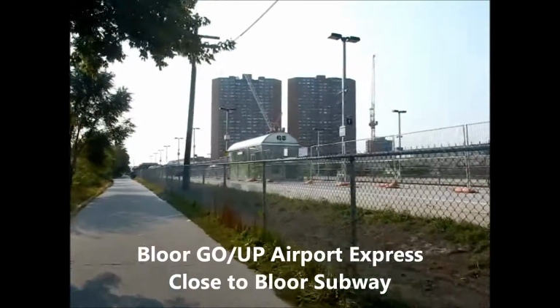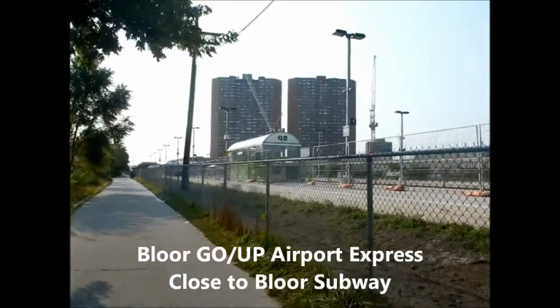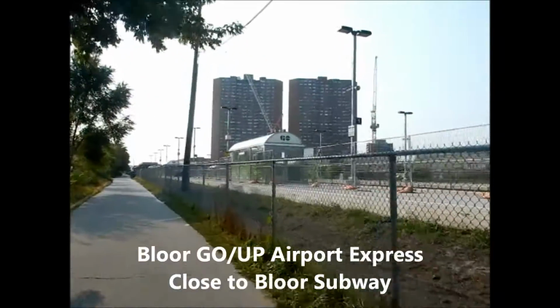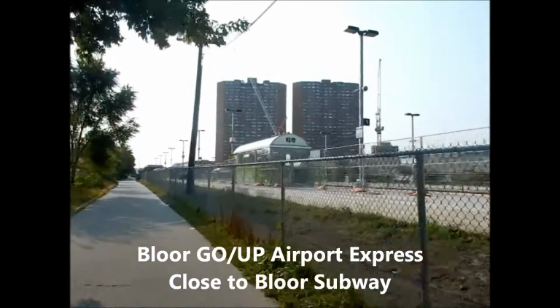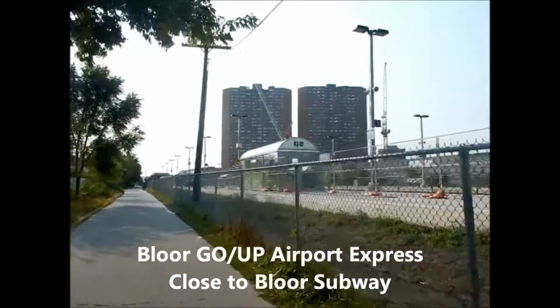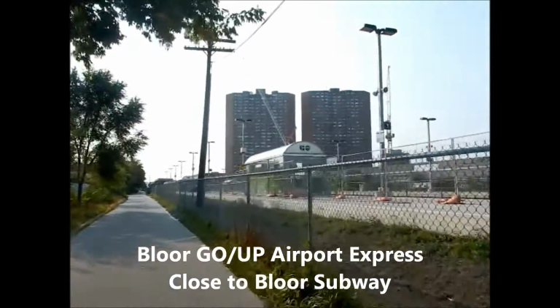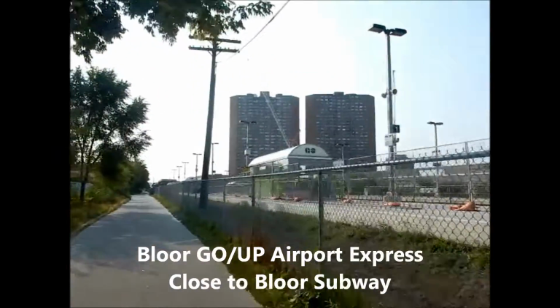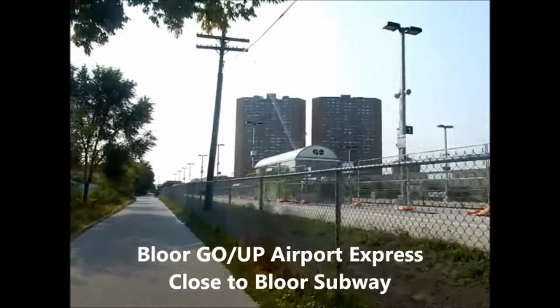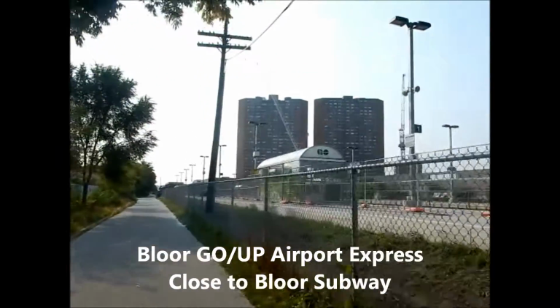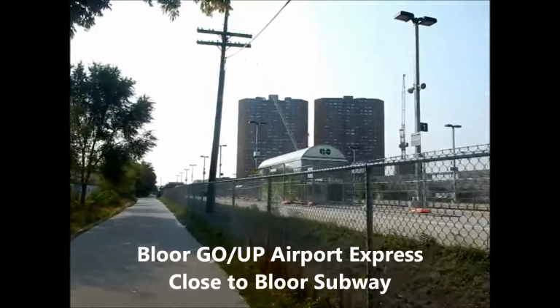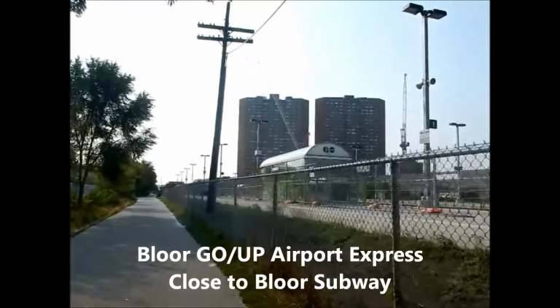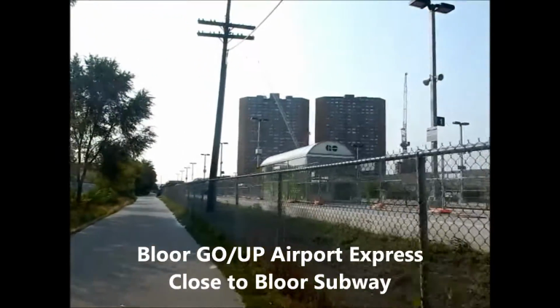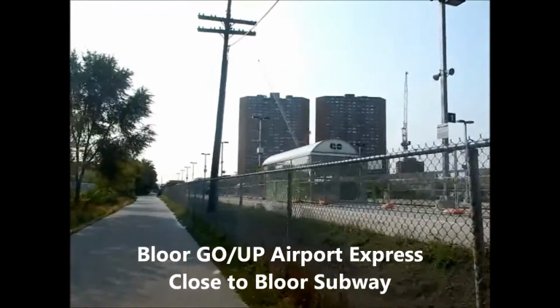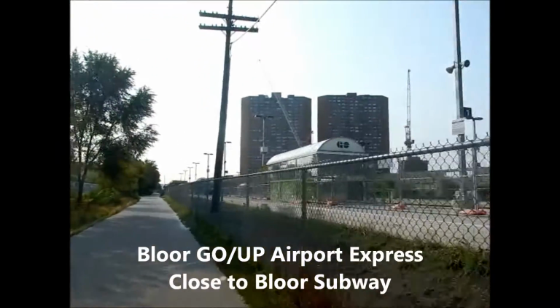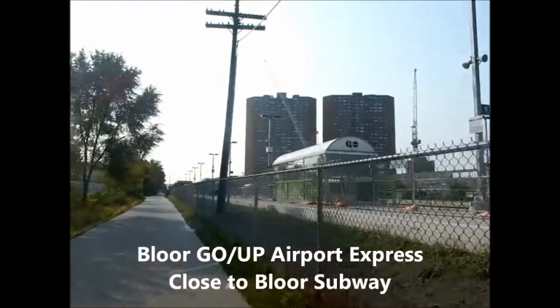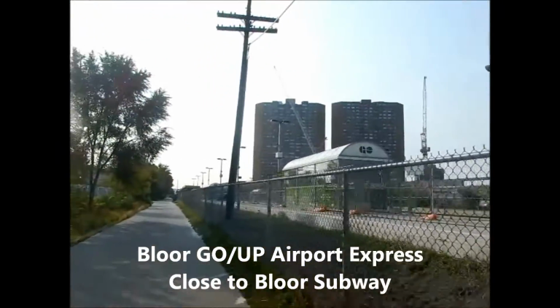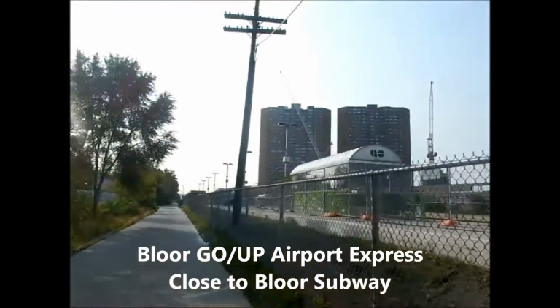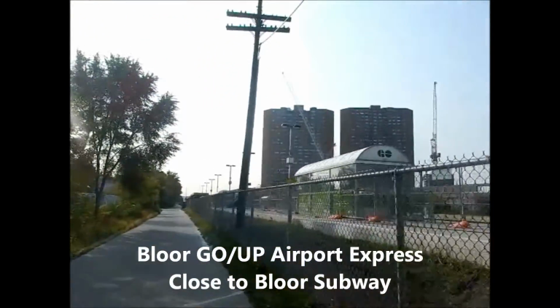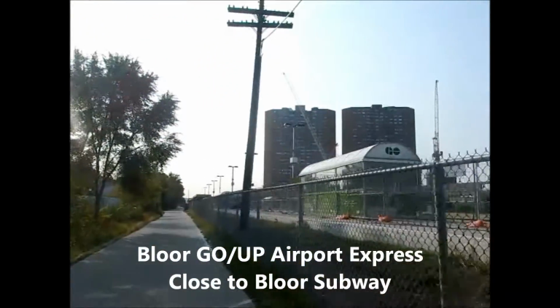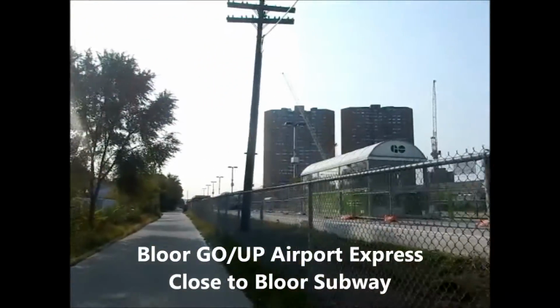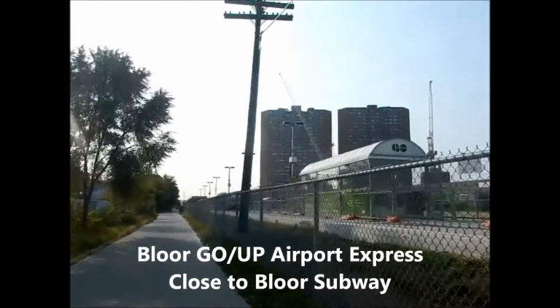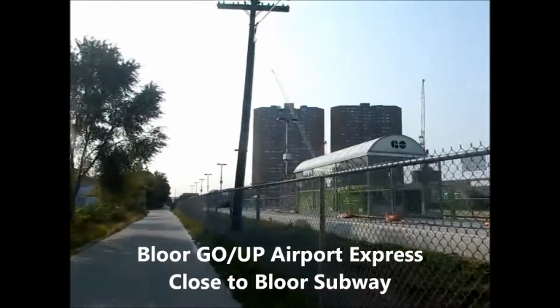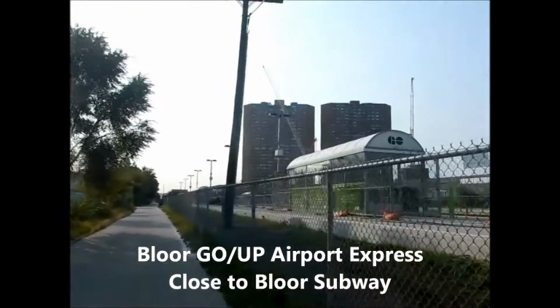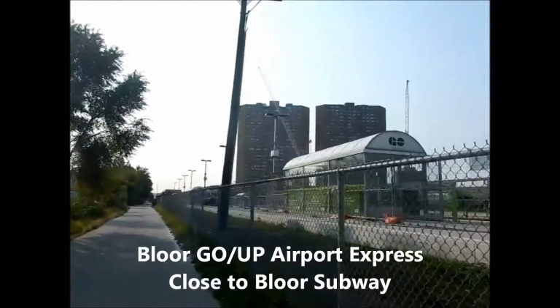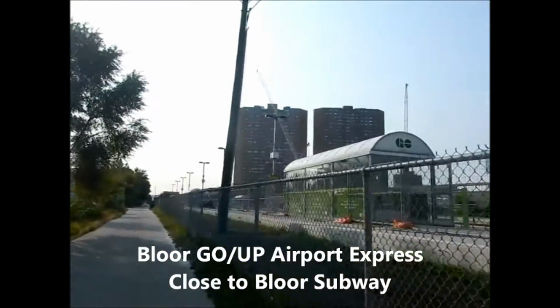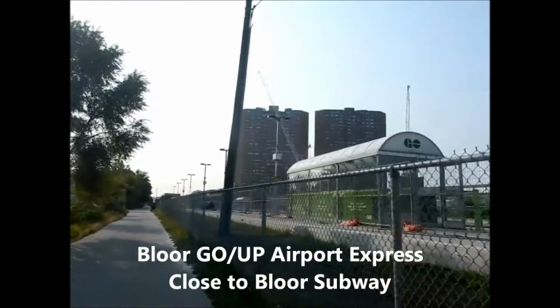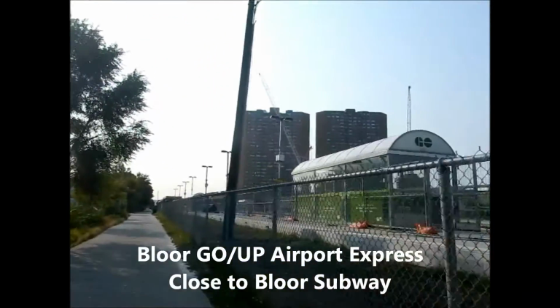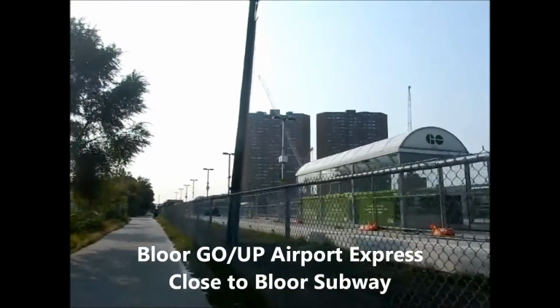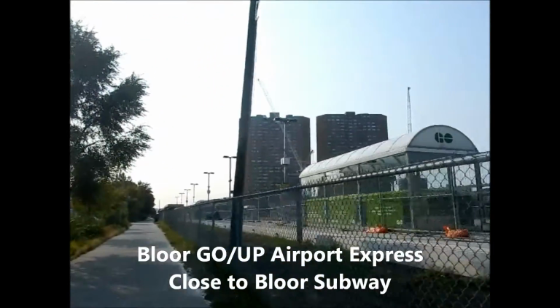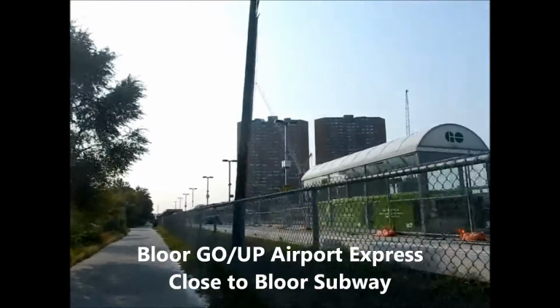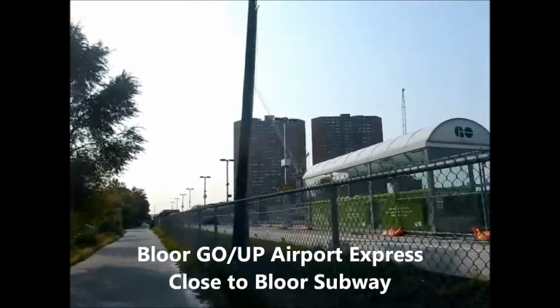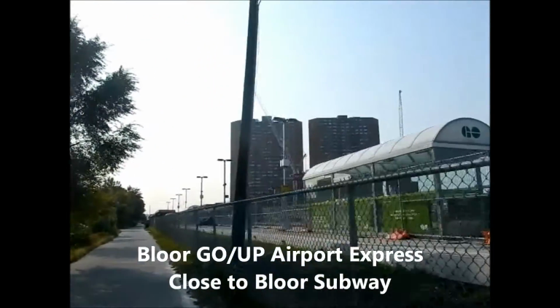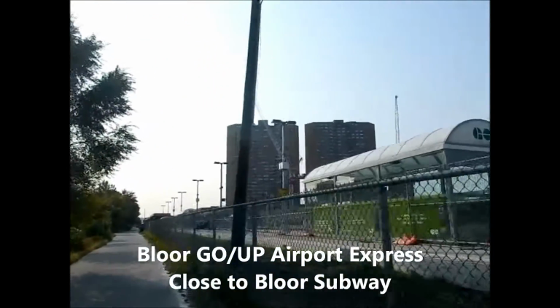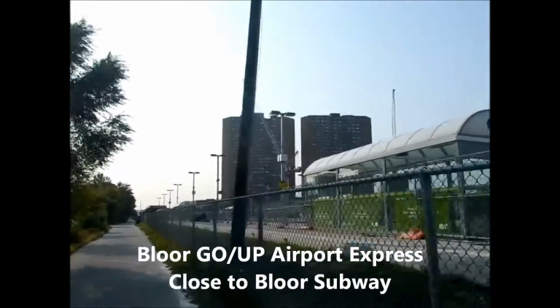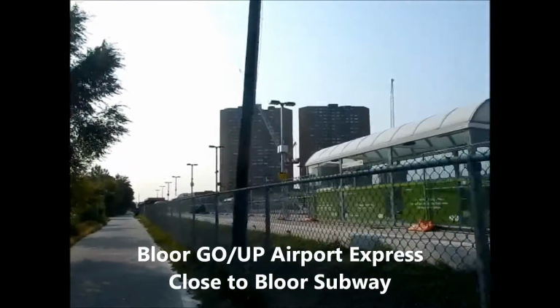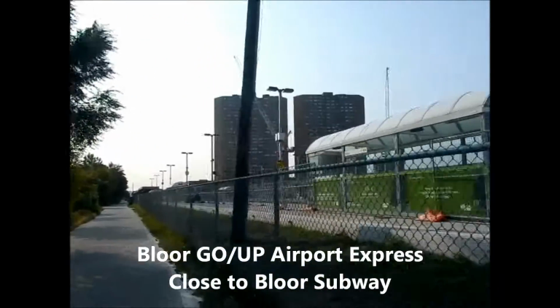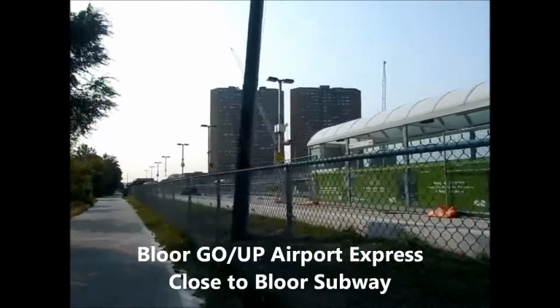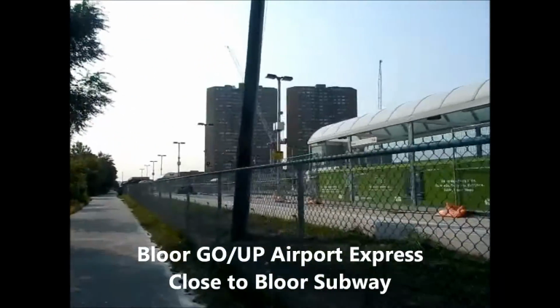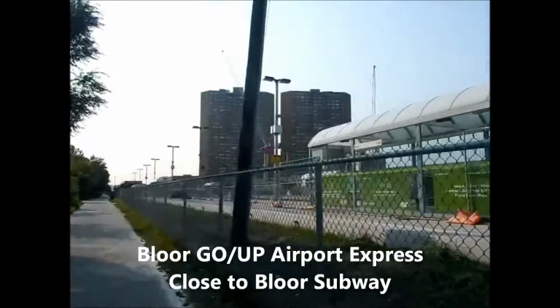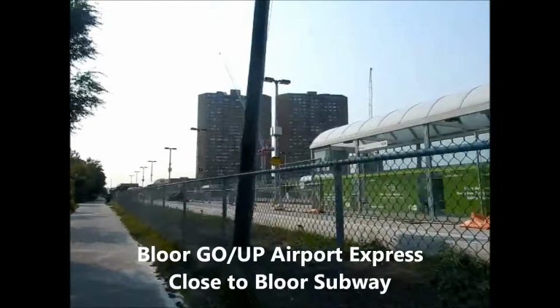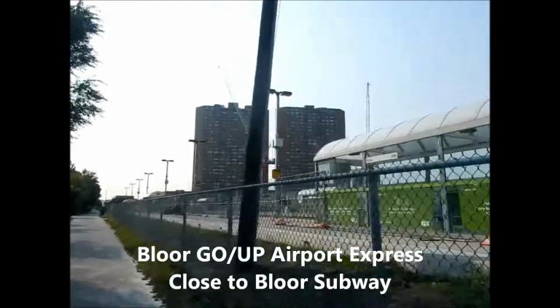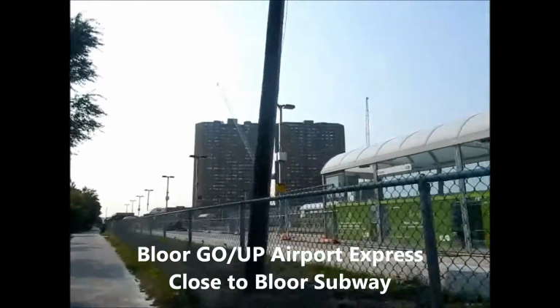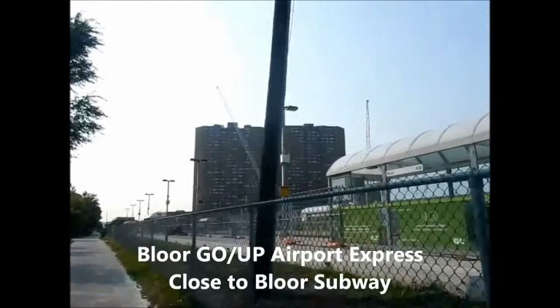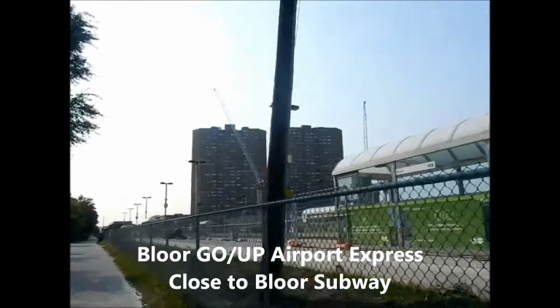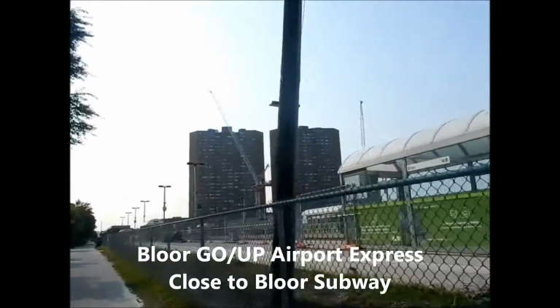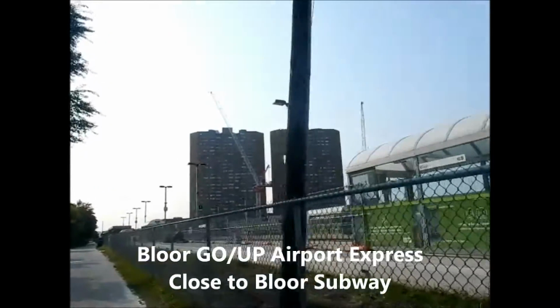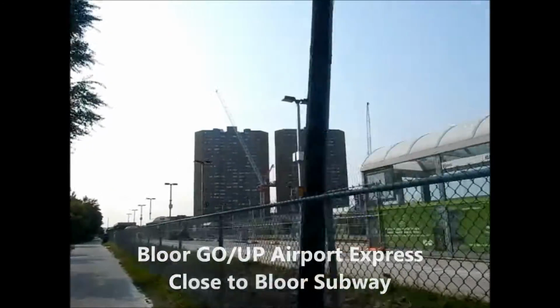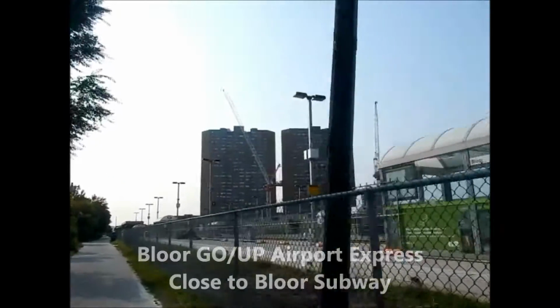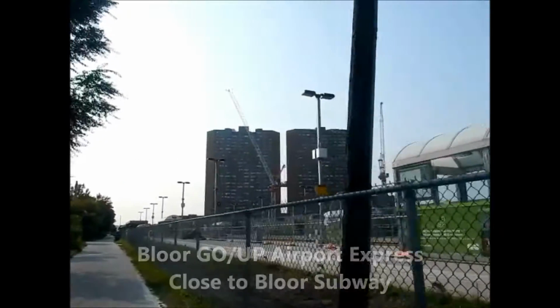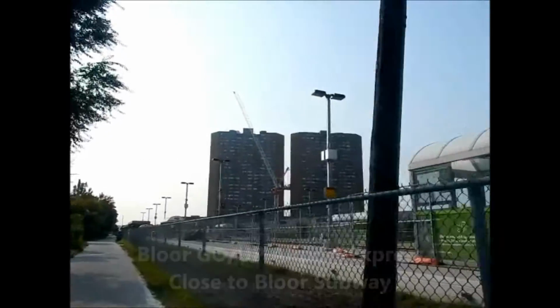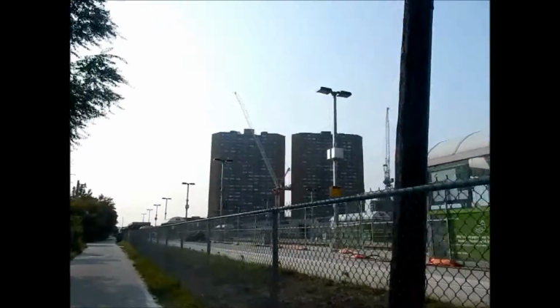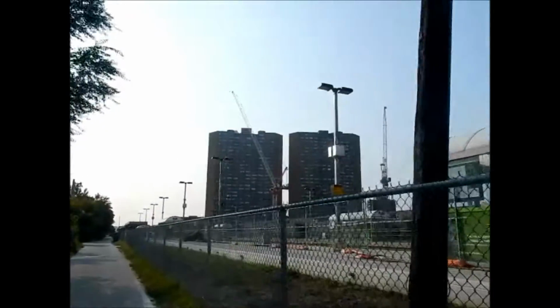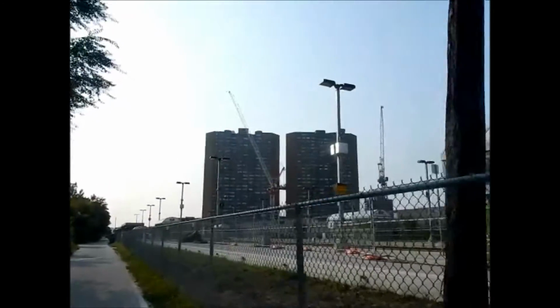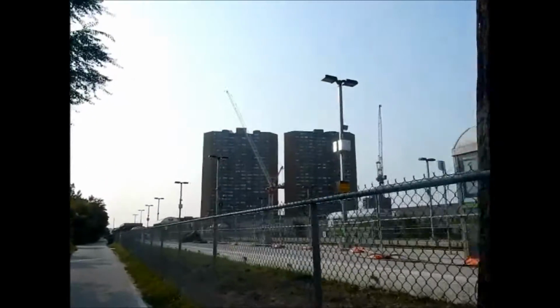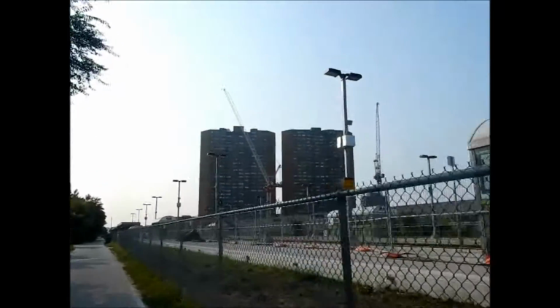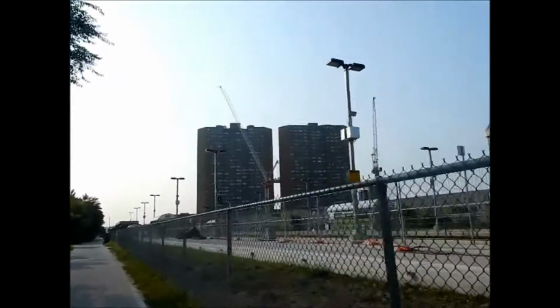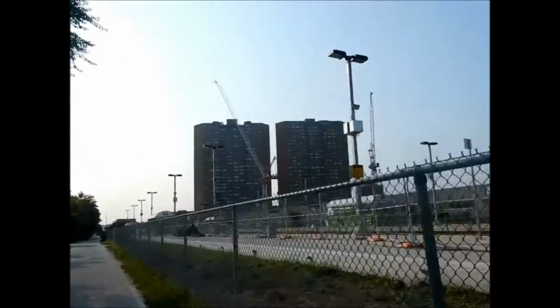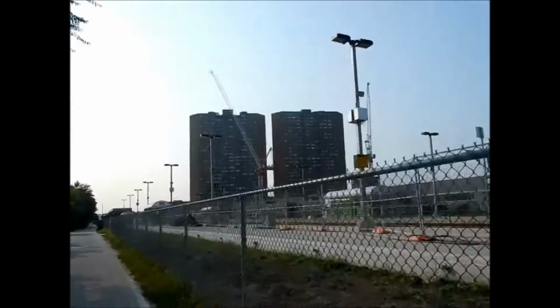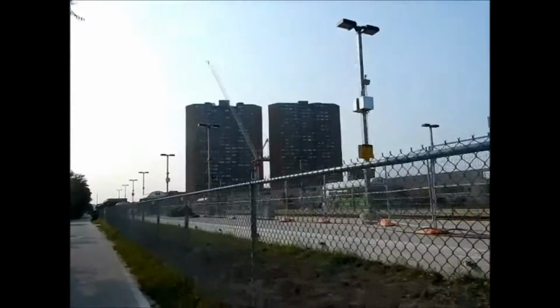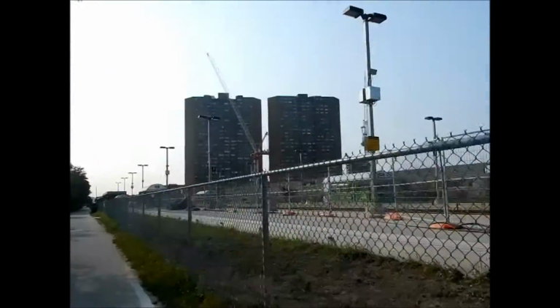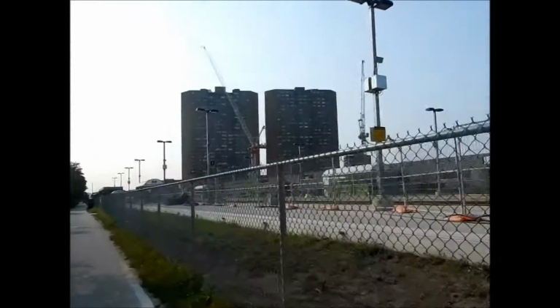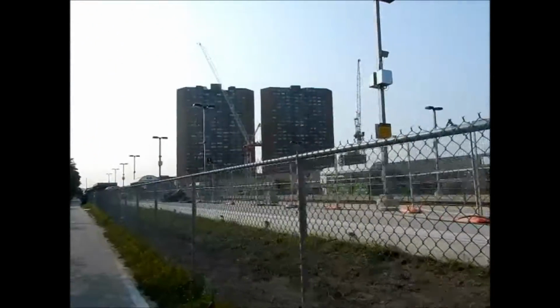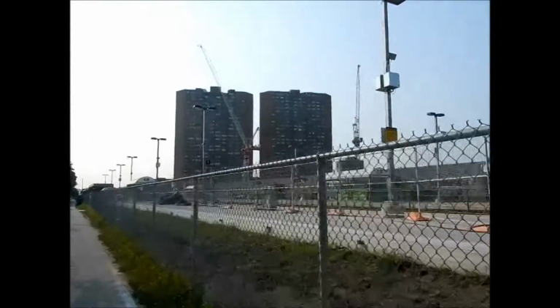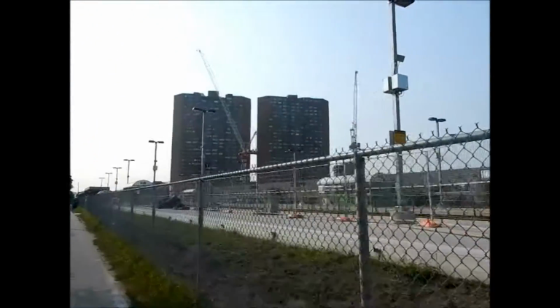So those two towers are done on this west subway. And we're just coming up to Lansdowne GO station, if you can just see the announcement.